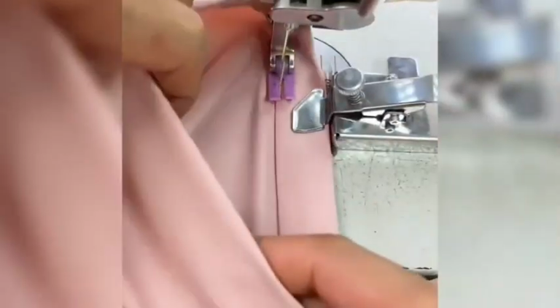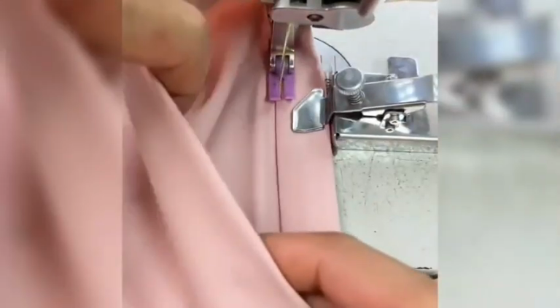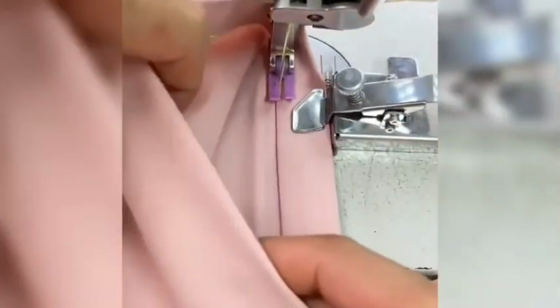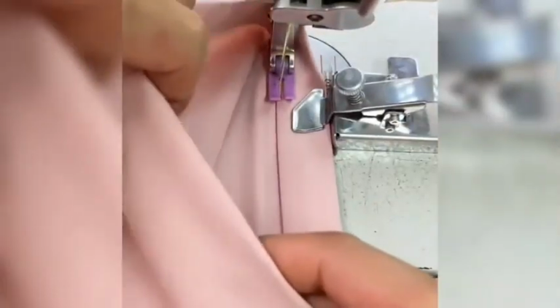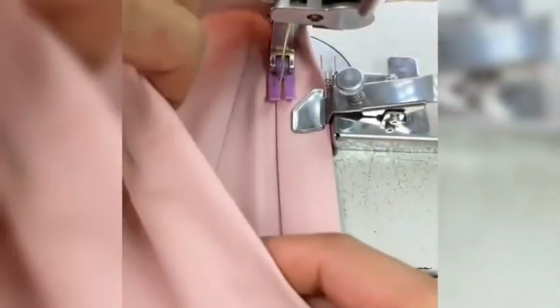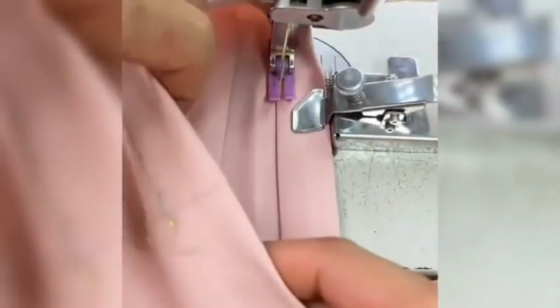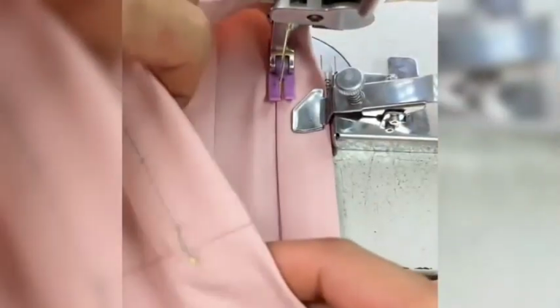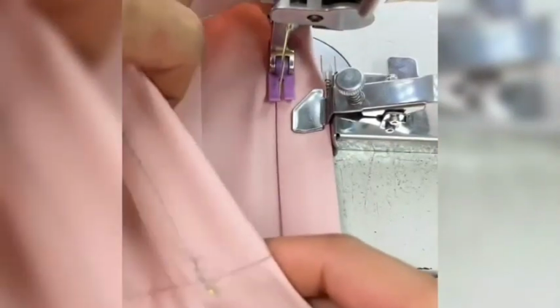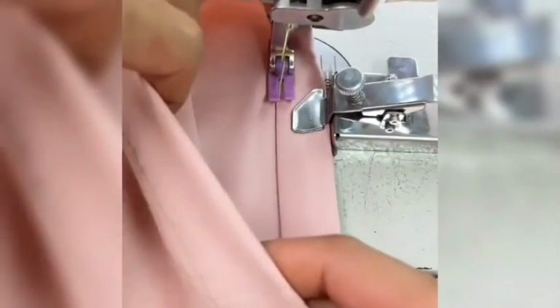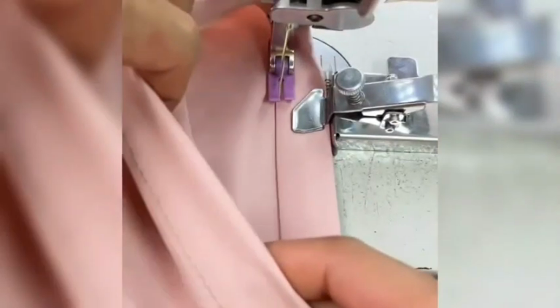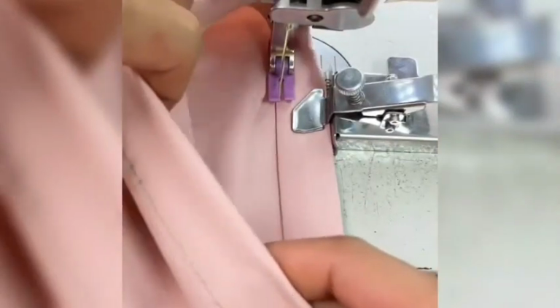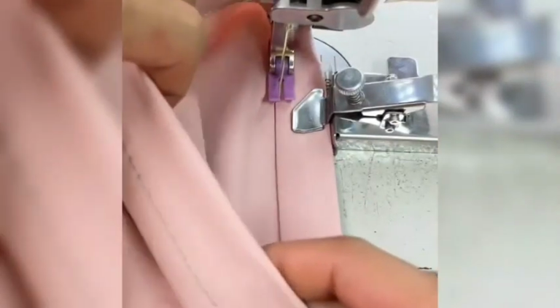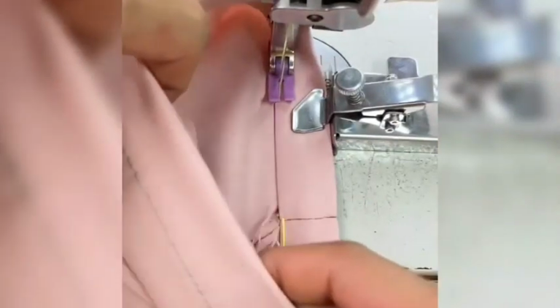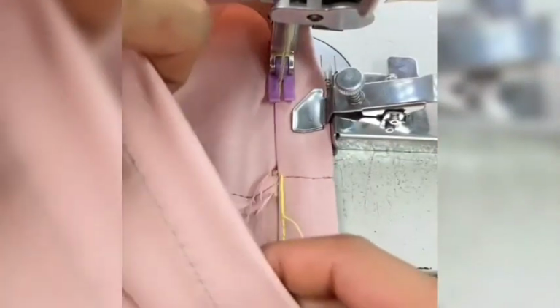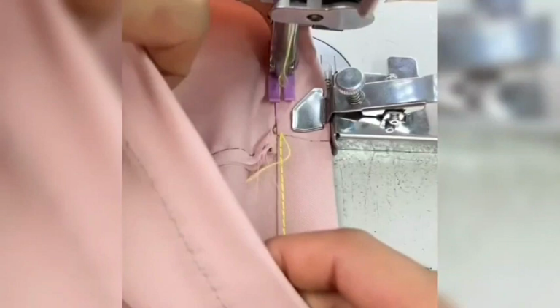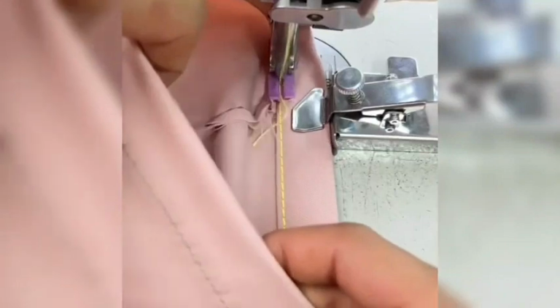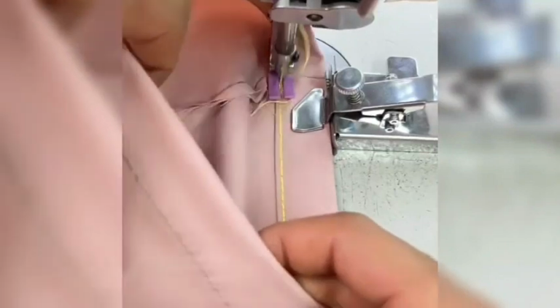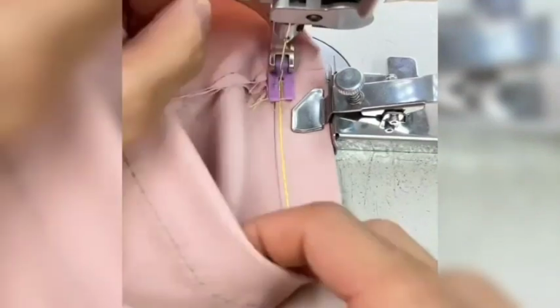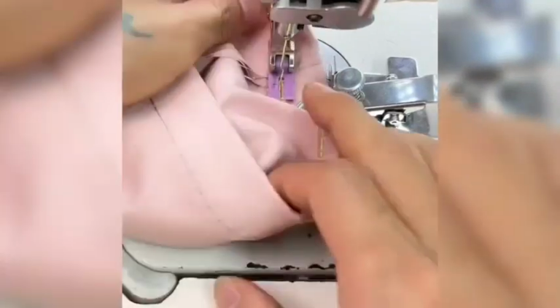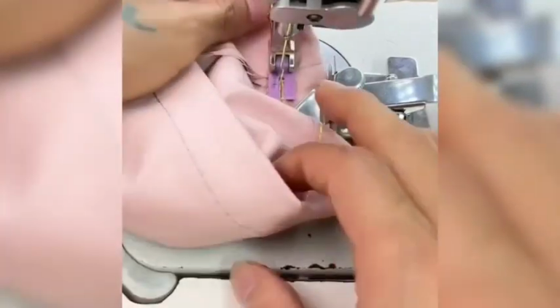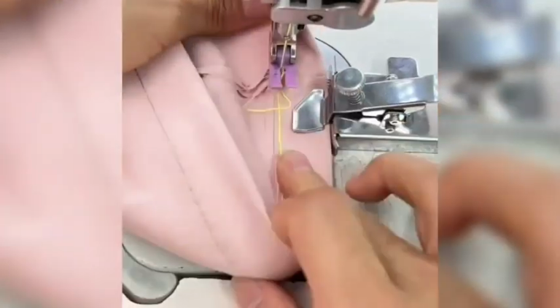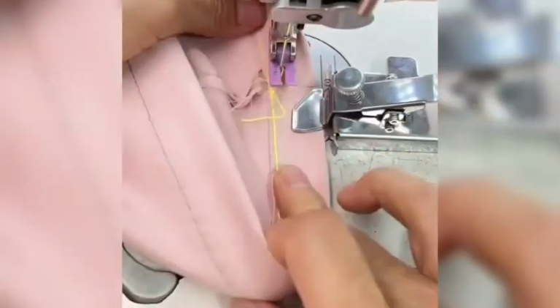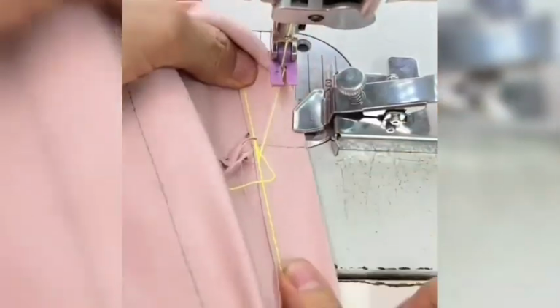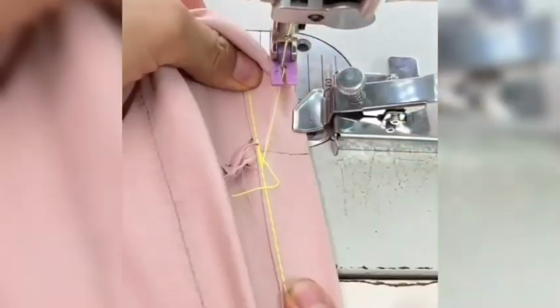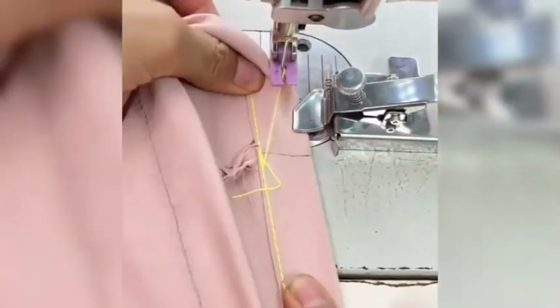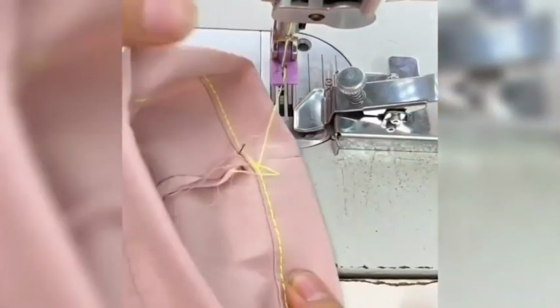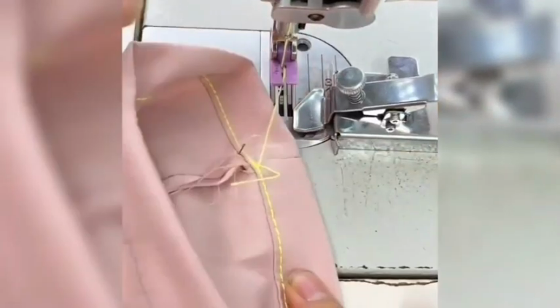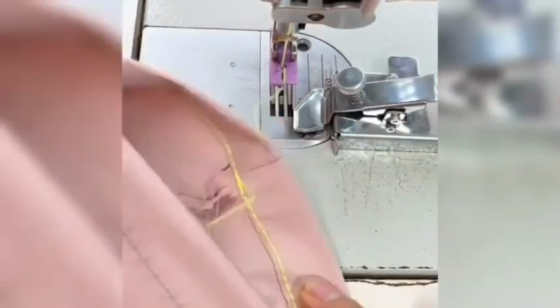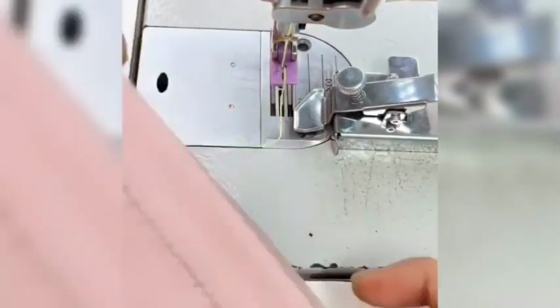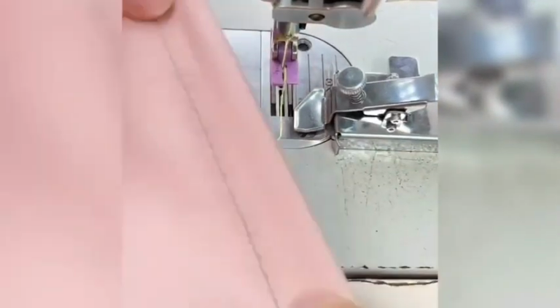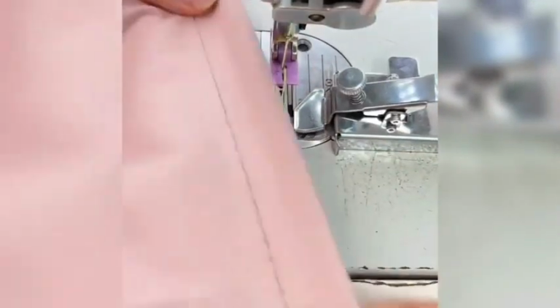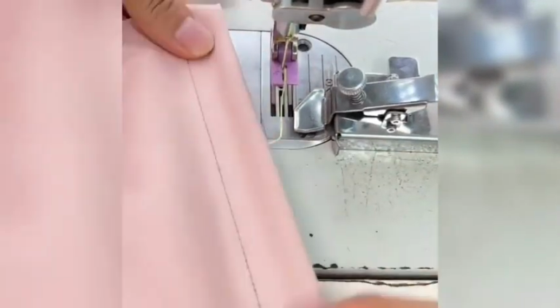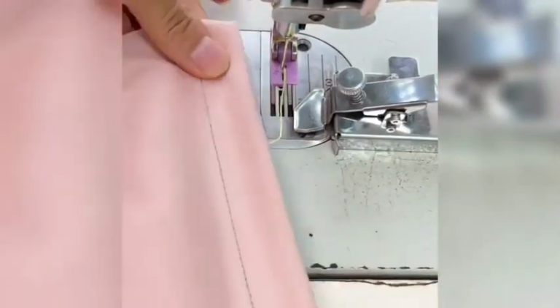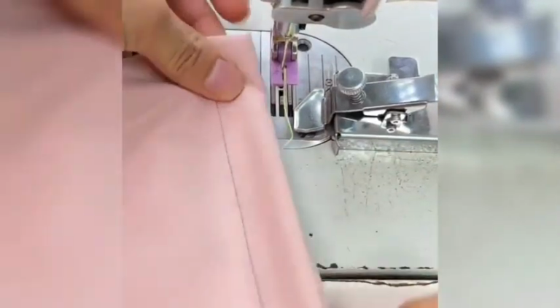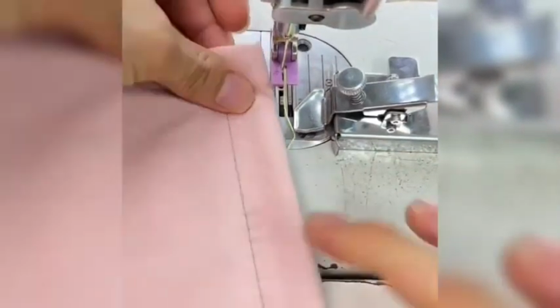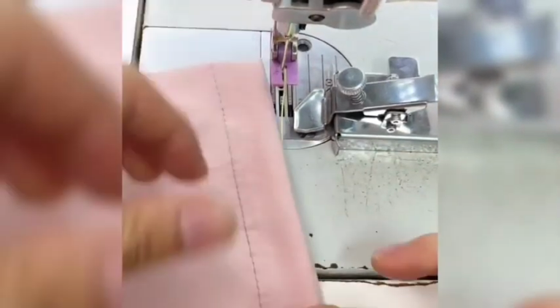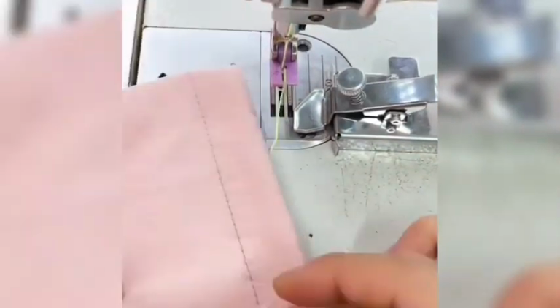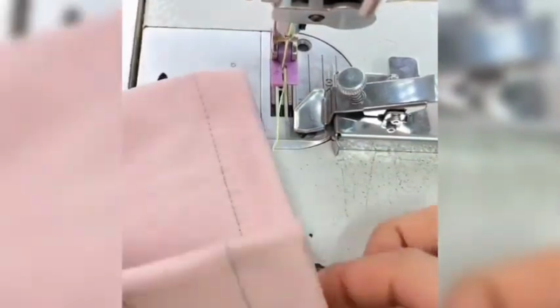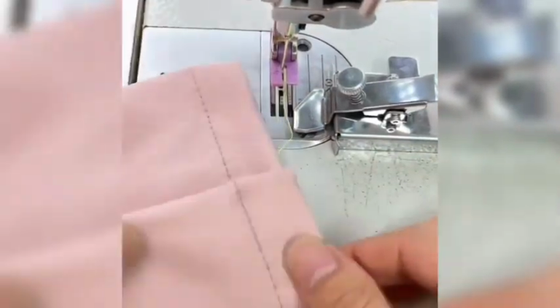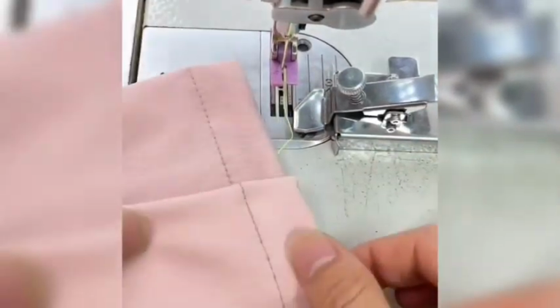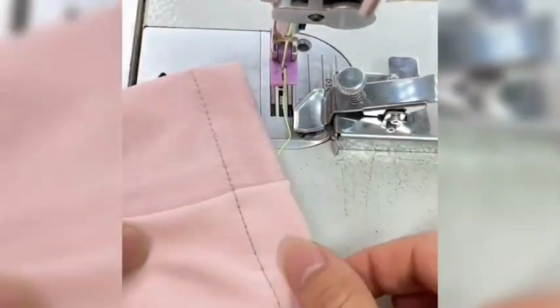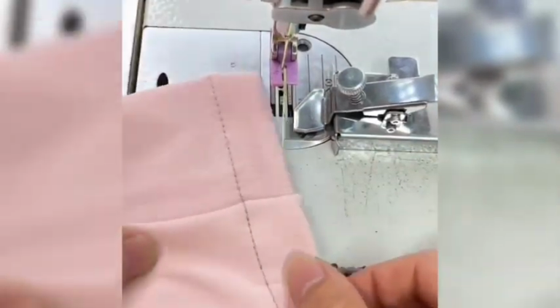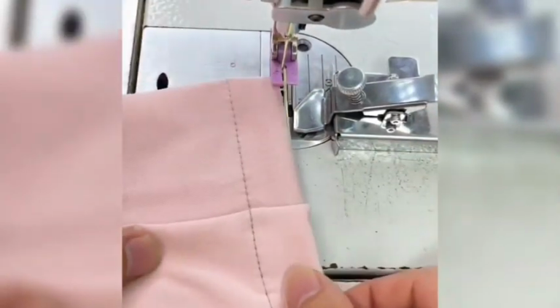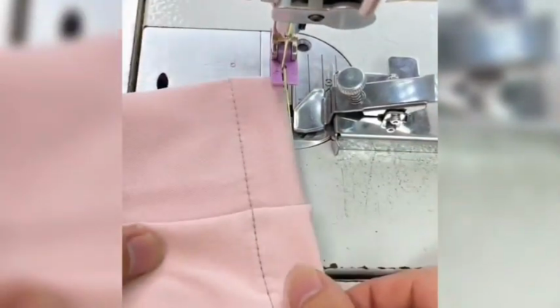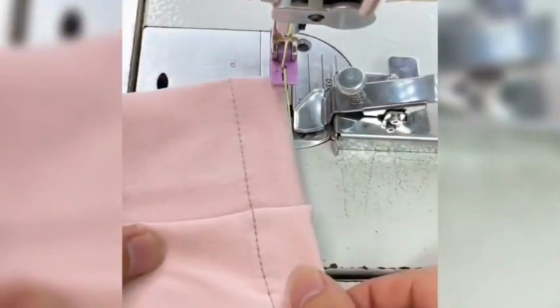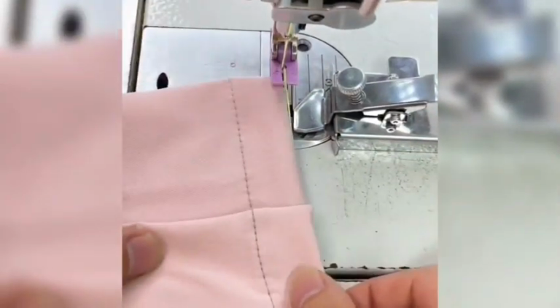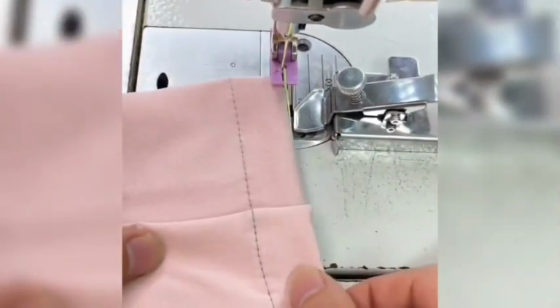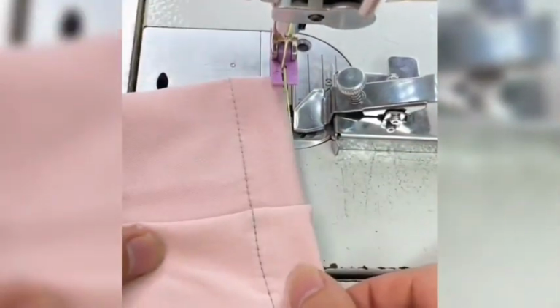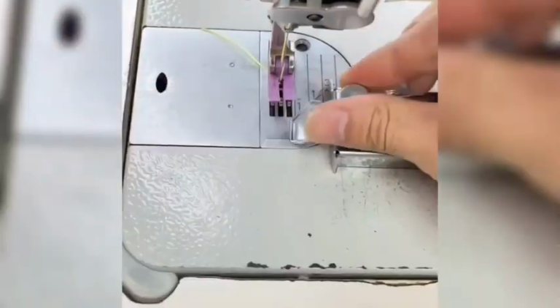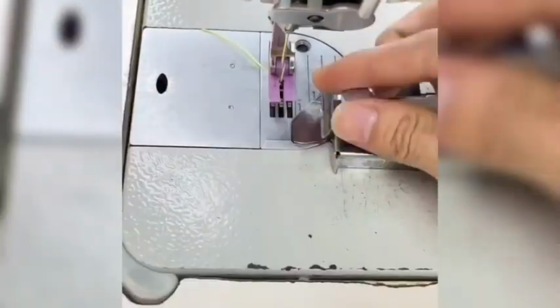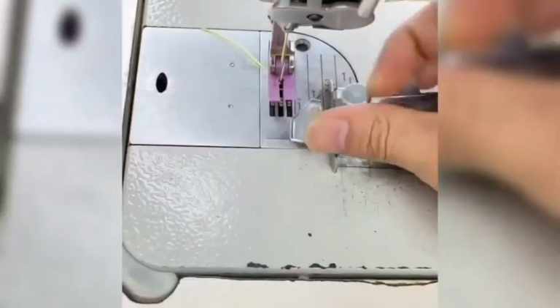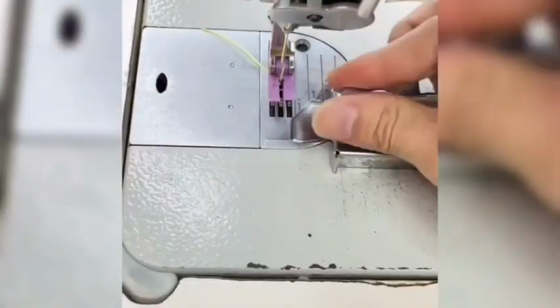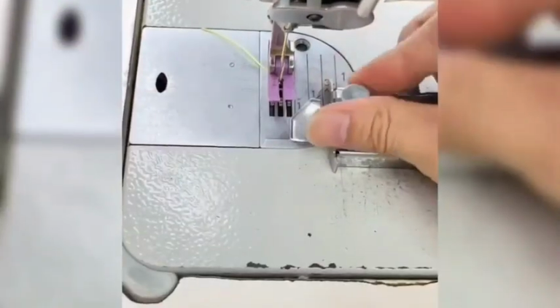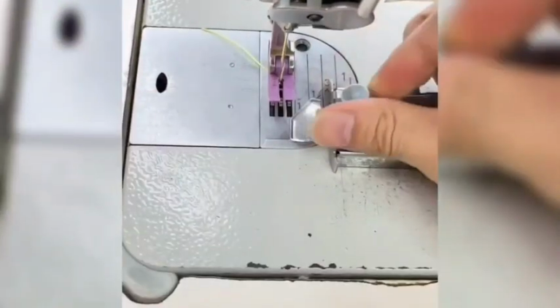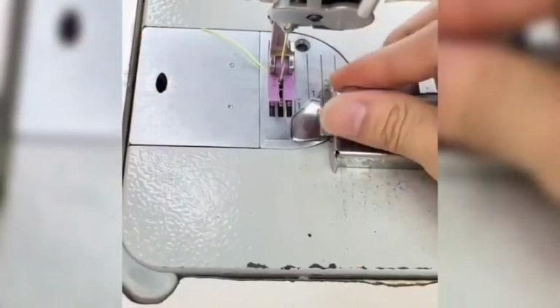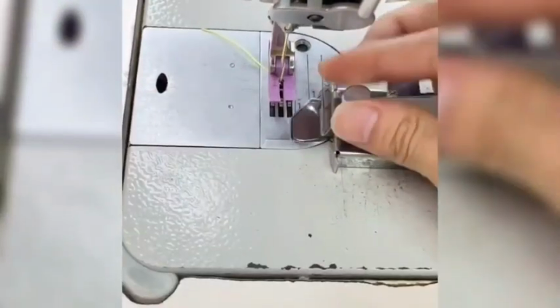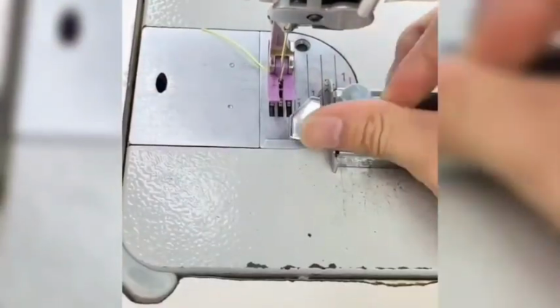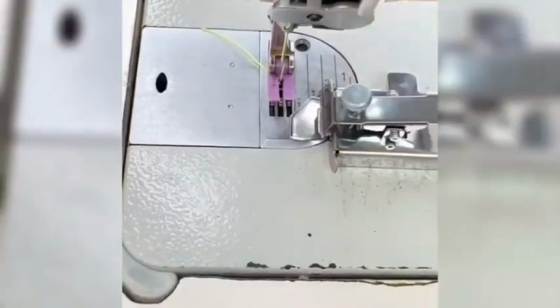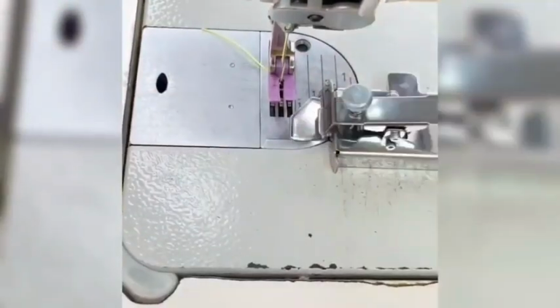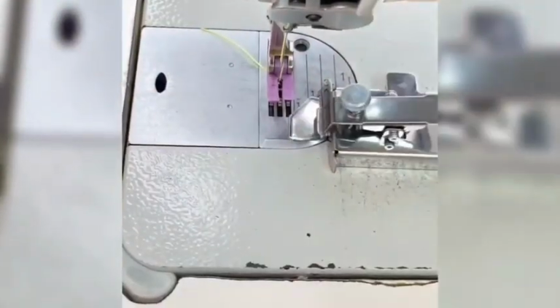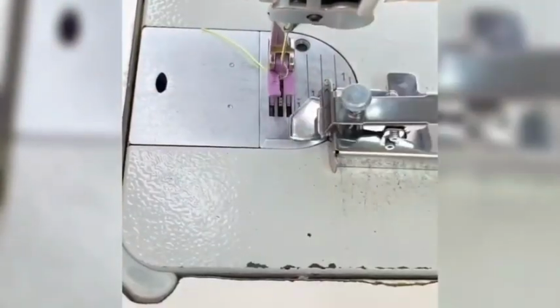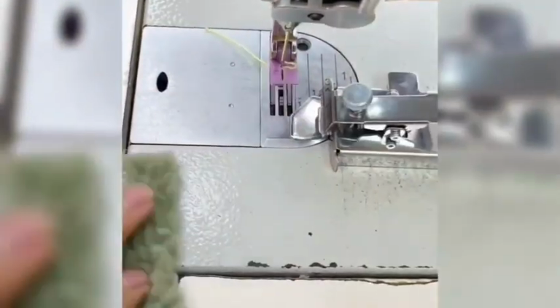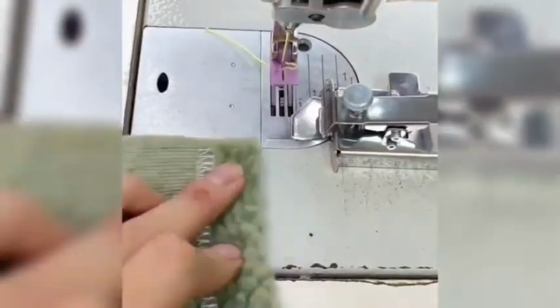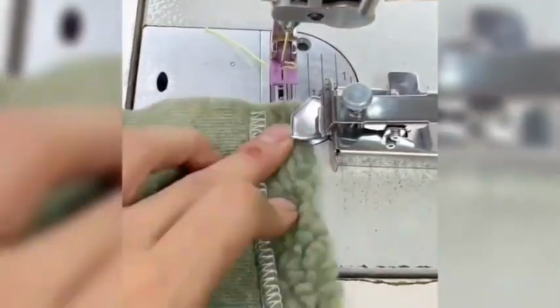It features anti-curl and pressing of bright threads, effectively holding the fabric in place and ensuring precise stitching width and curved sewing.